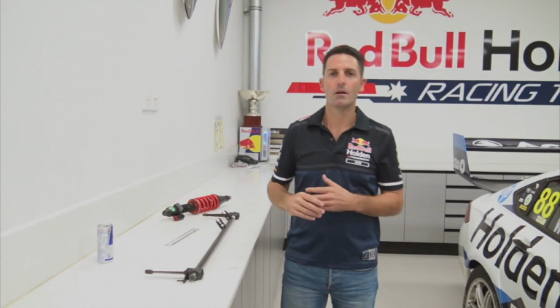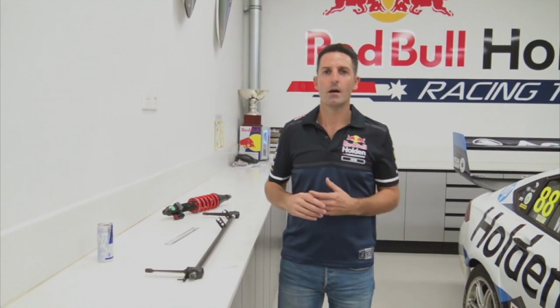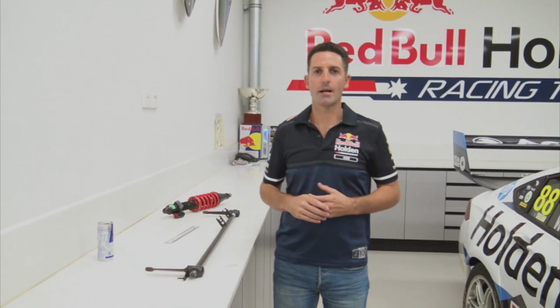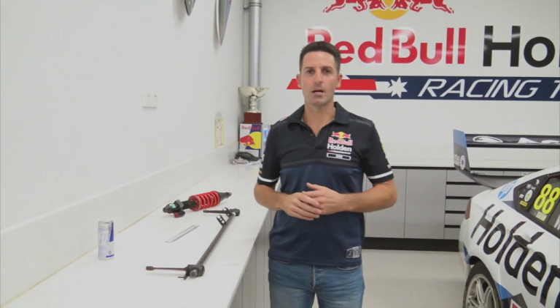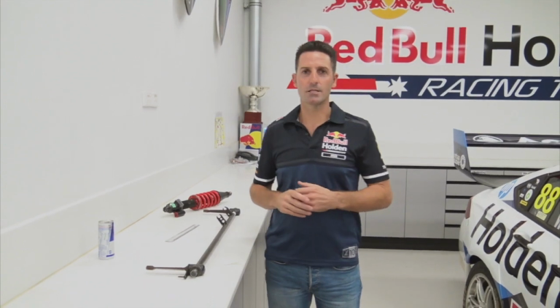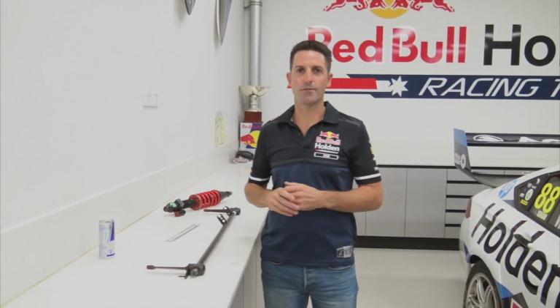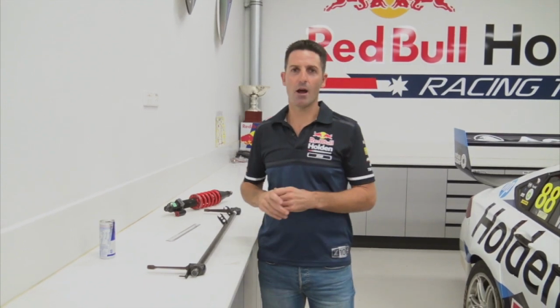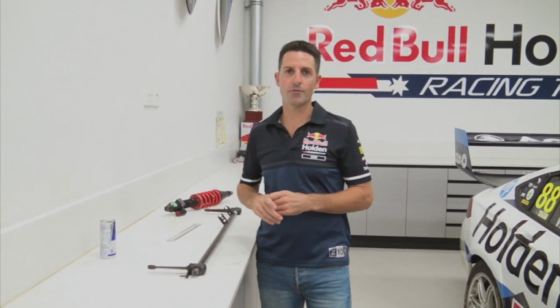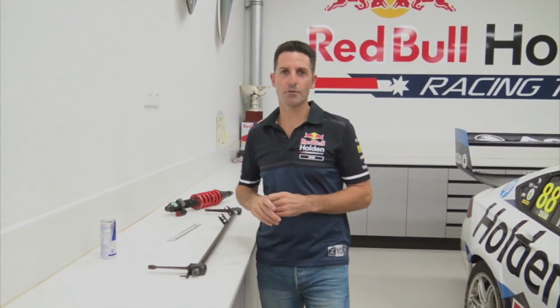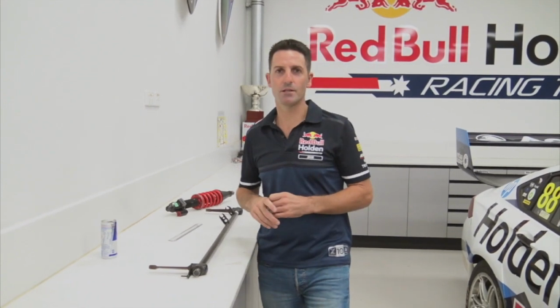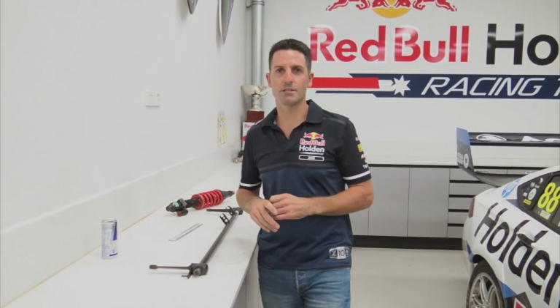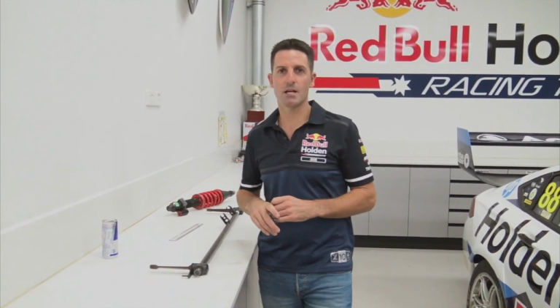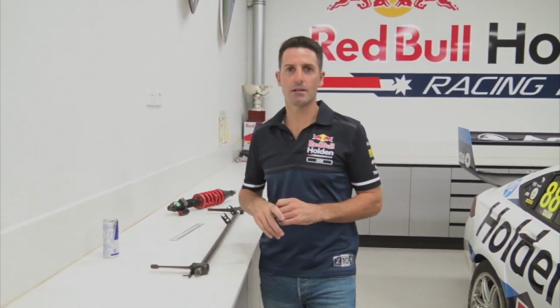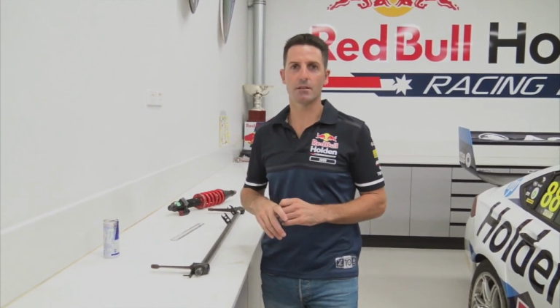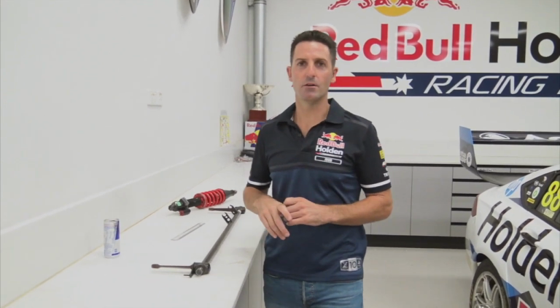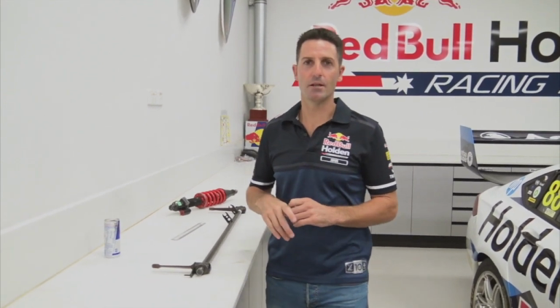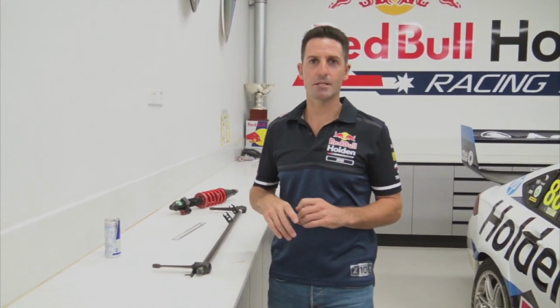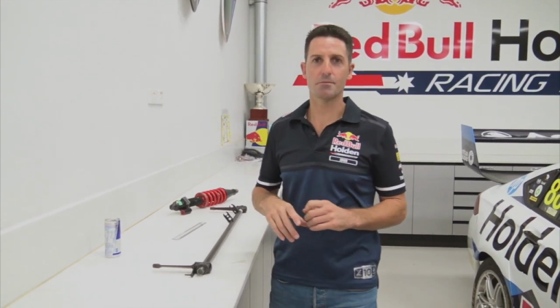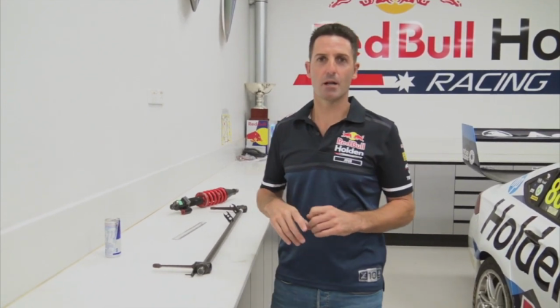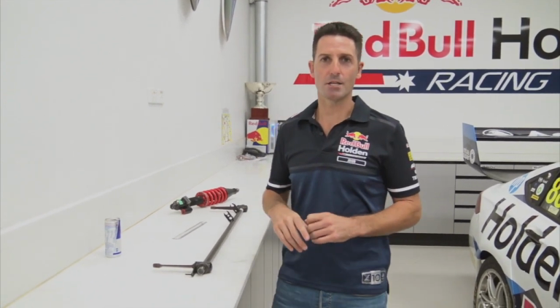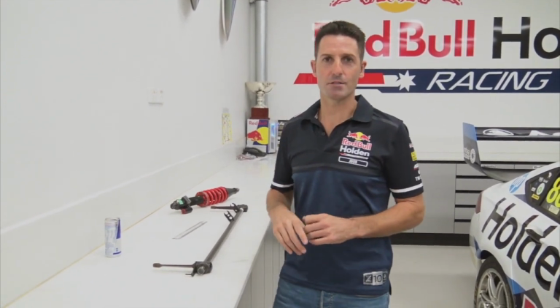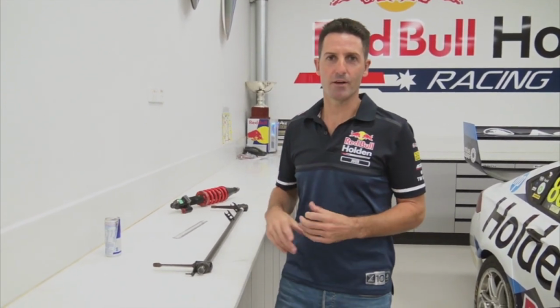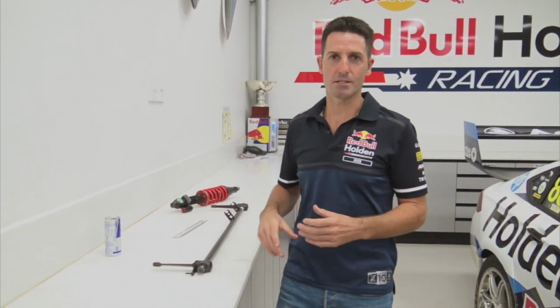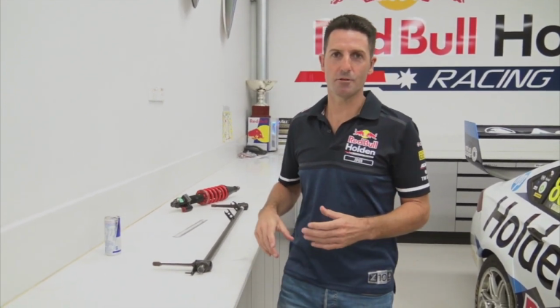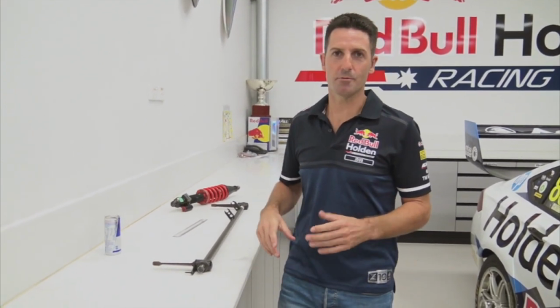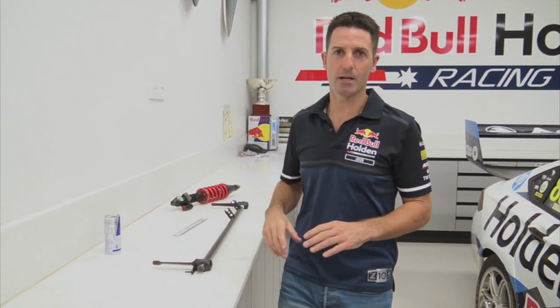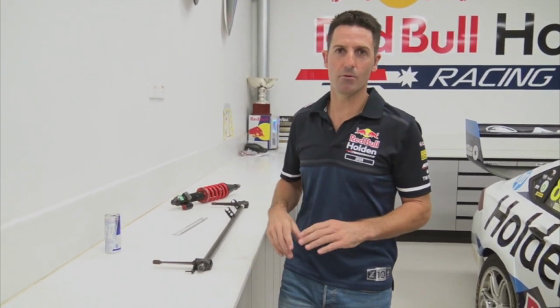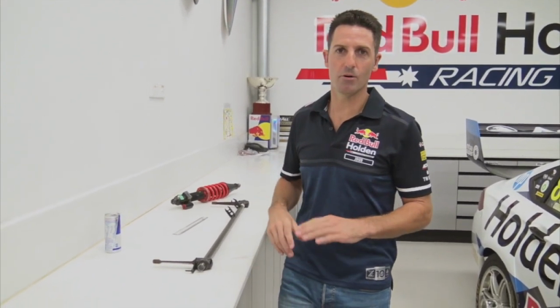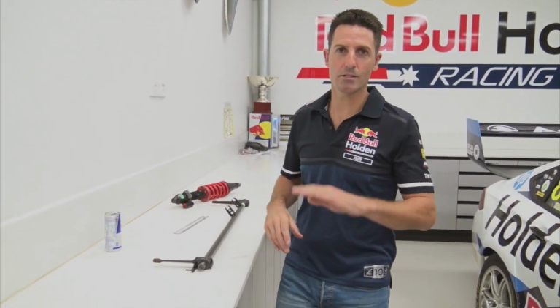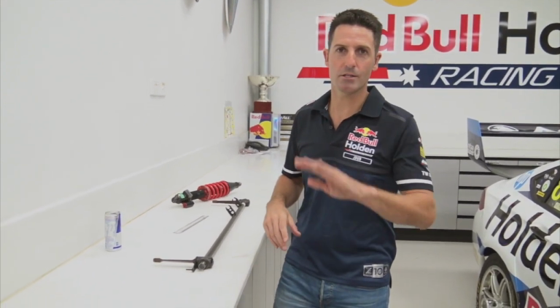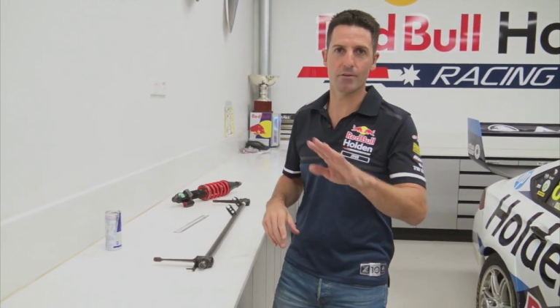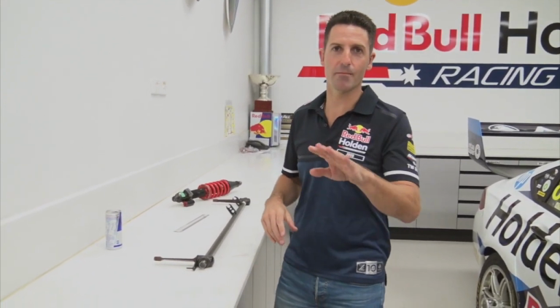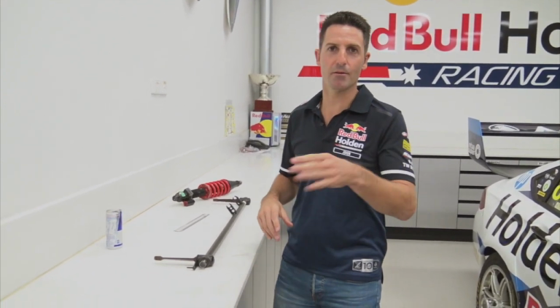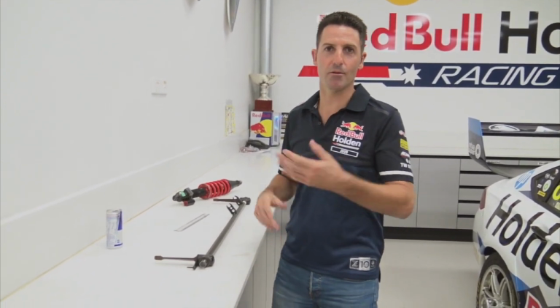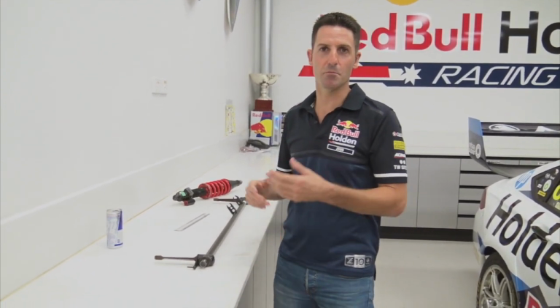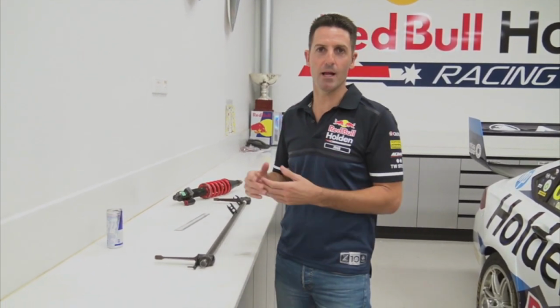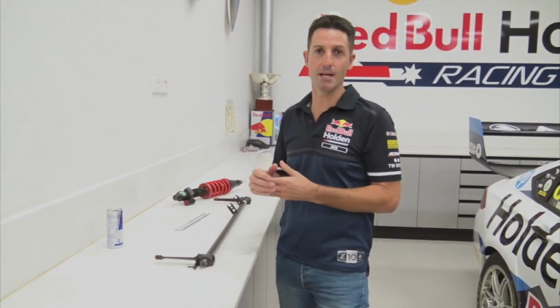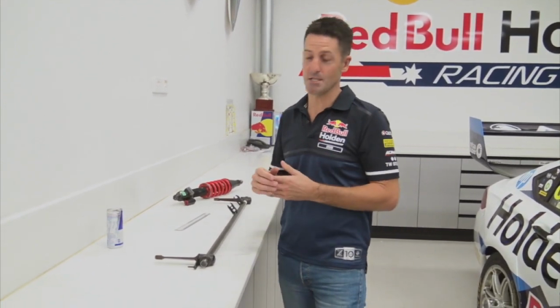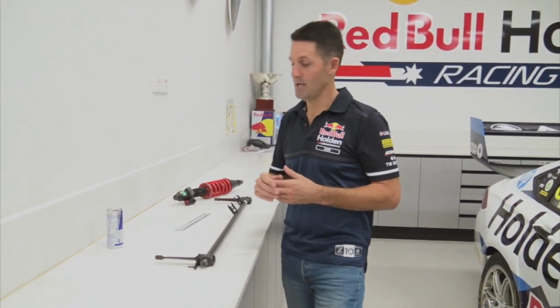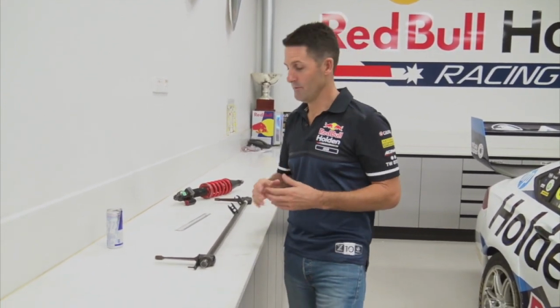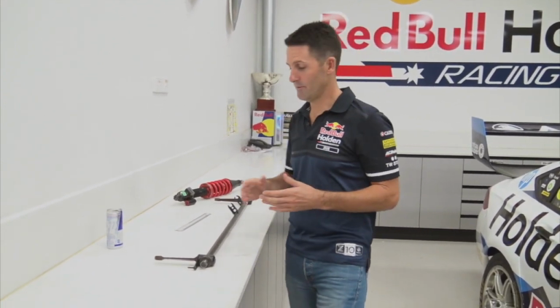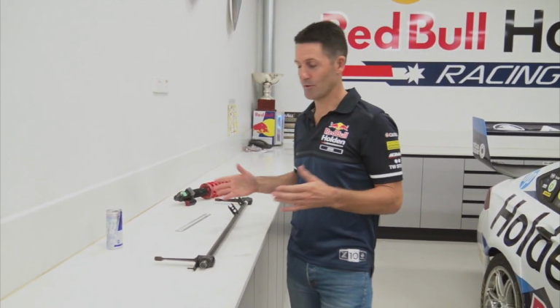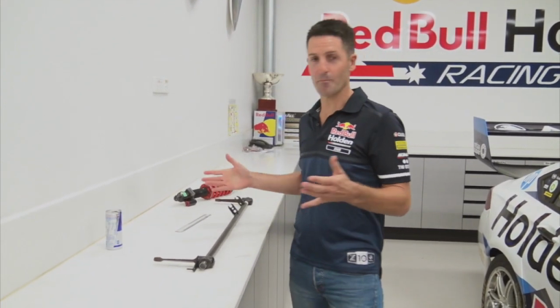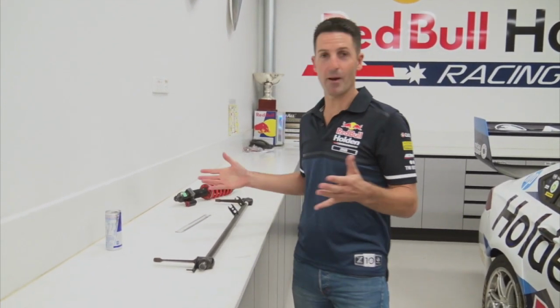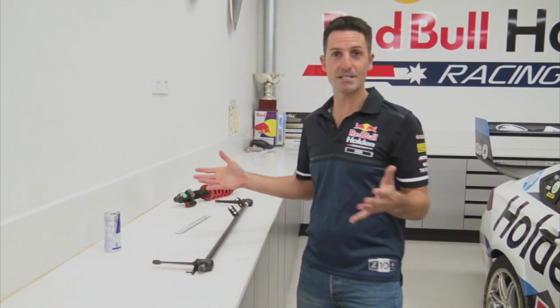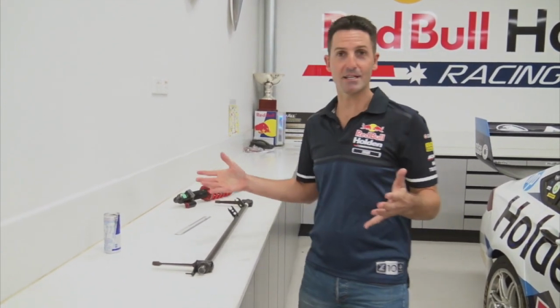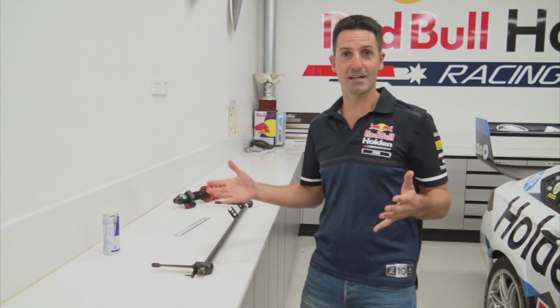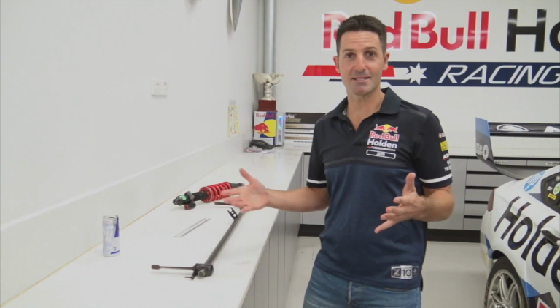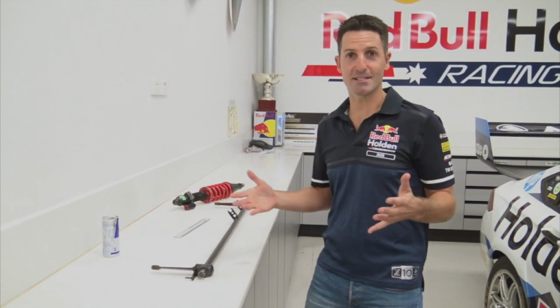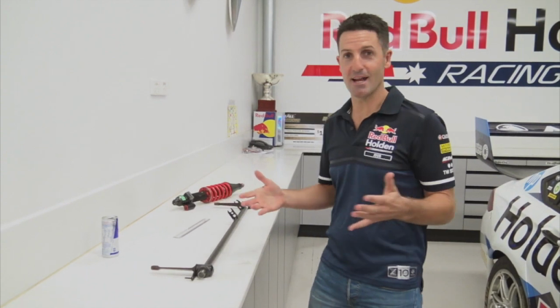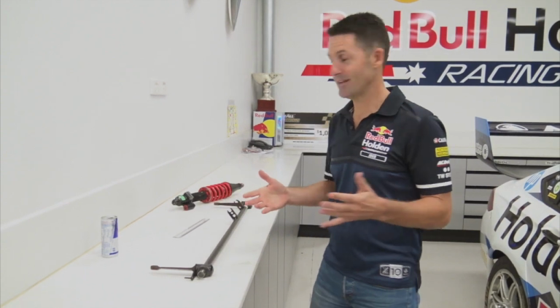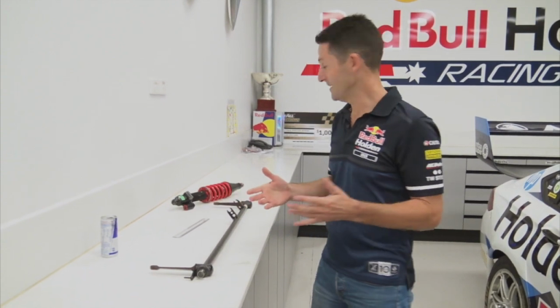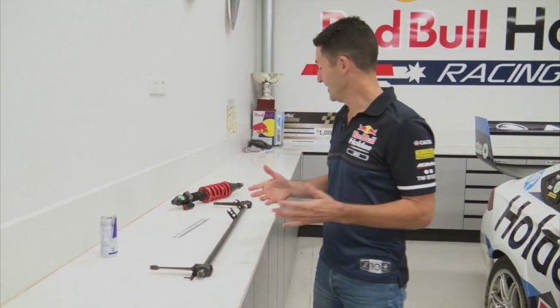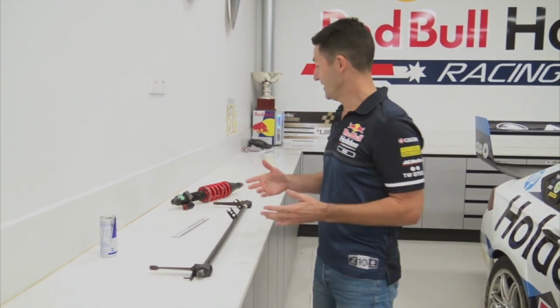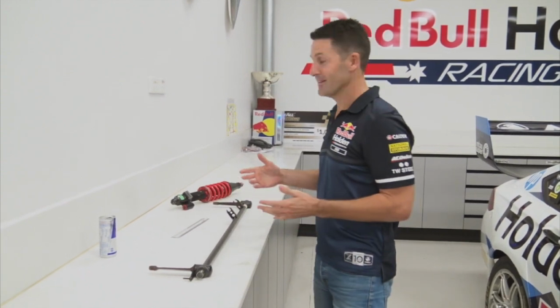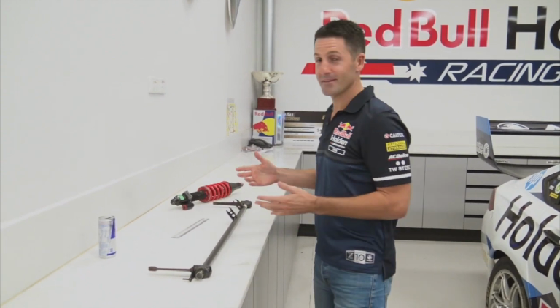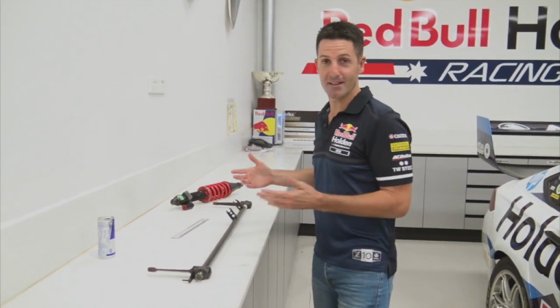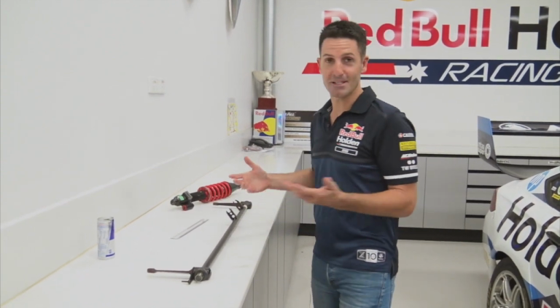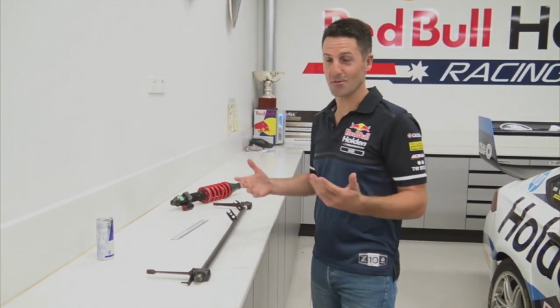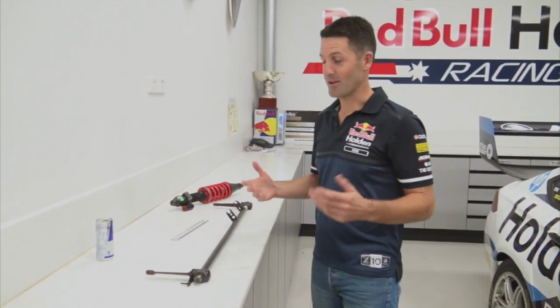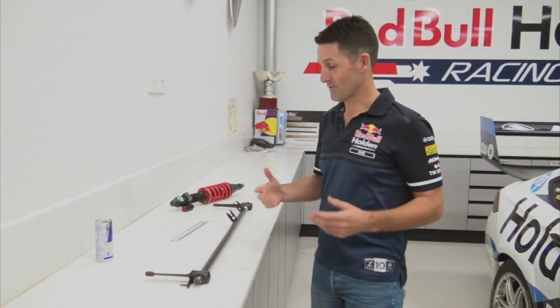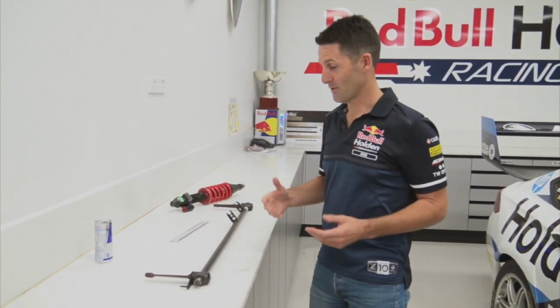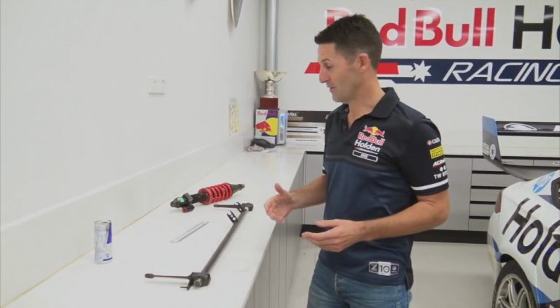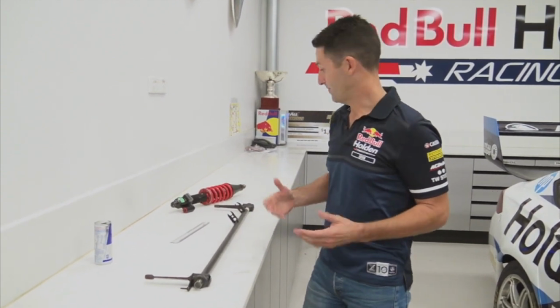Hey guys, if you're after a really technical explanation of how a supercar works, you've come to the wrong place. If you want a basic understanding, then let's run through it.